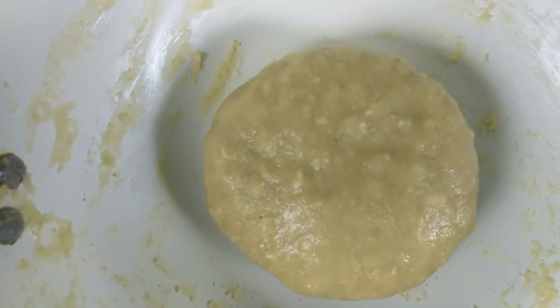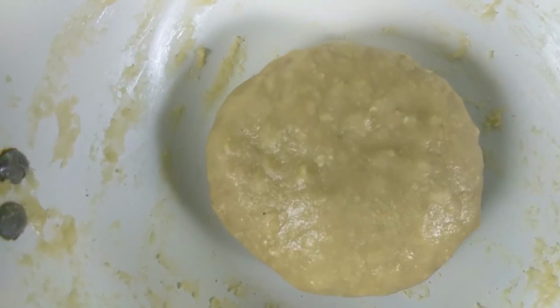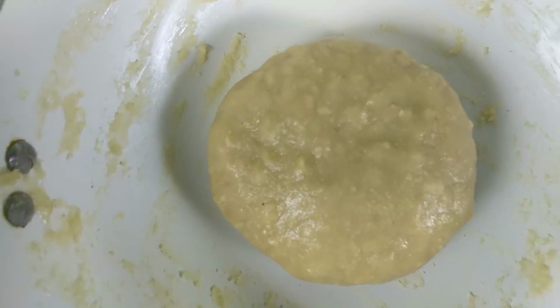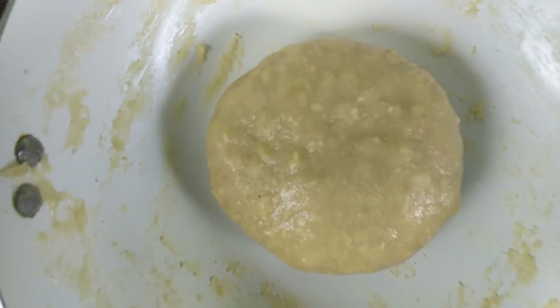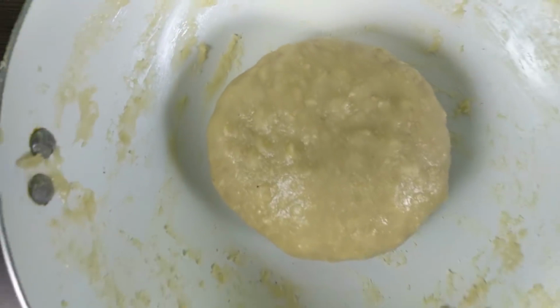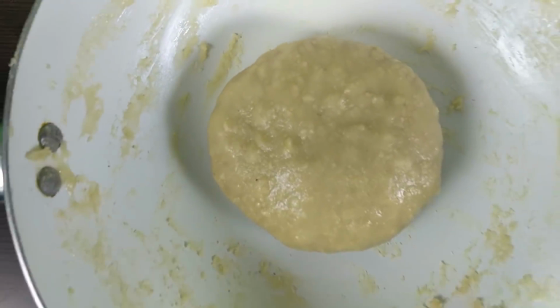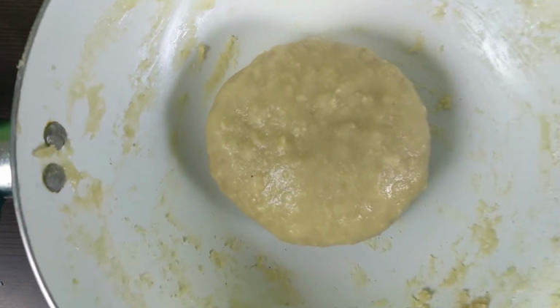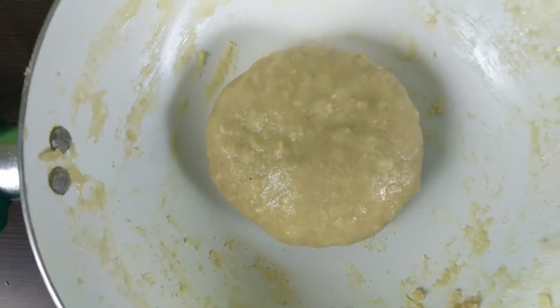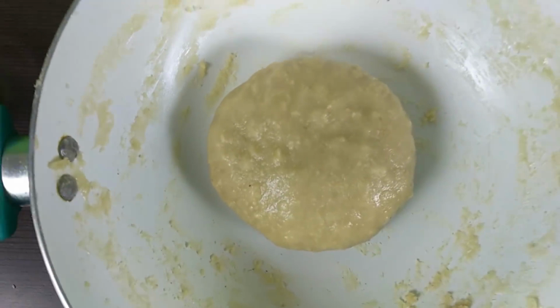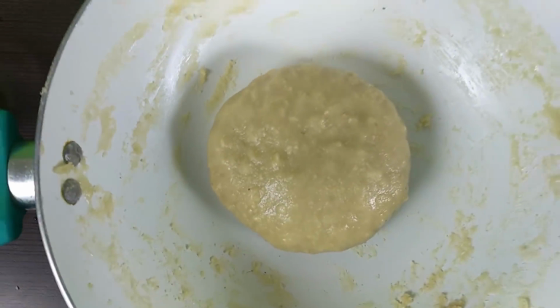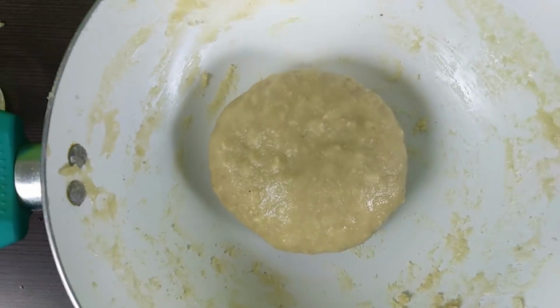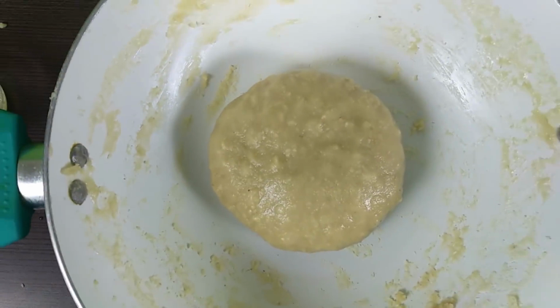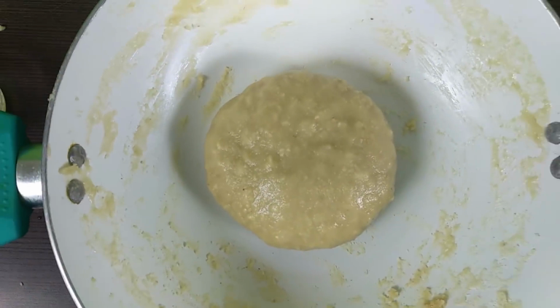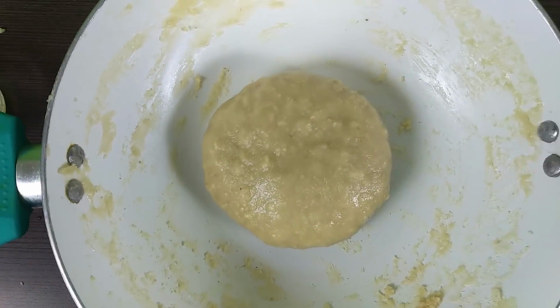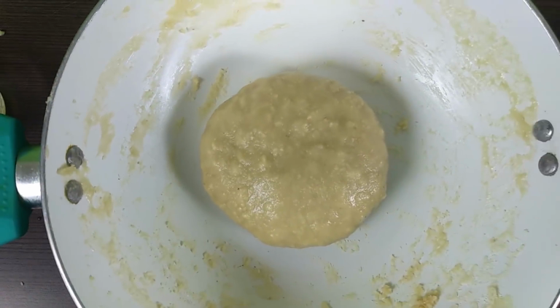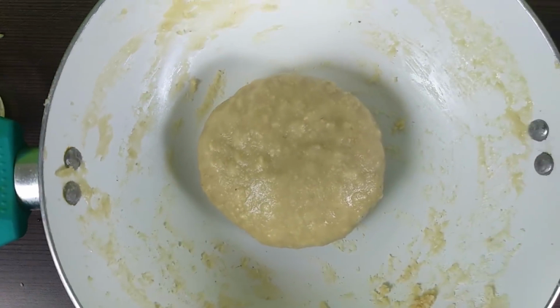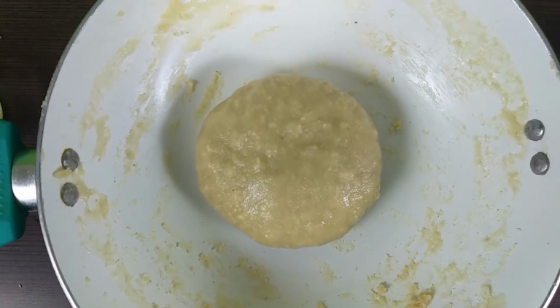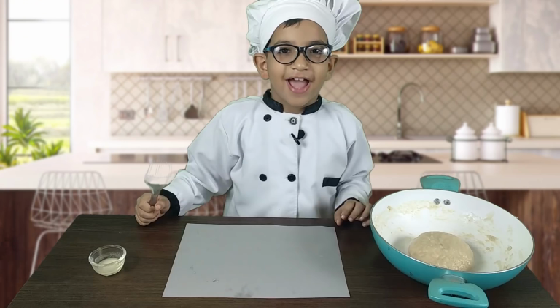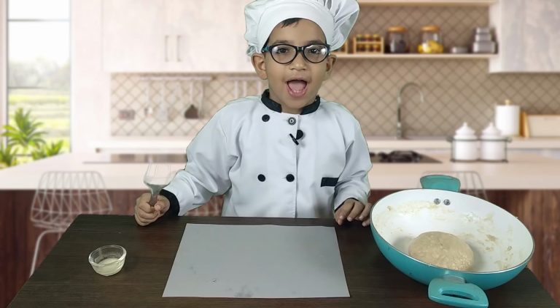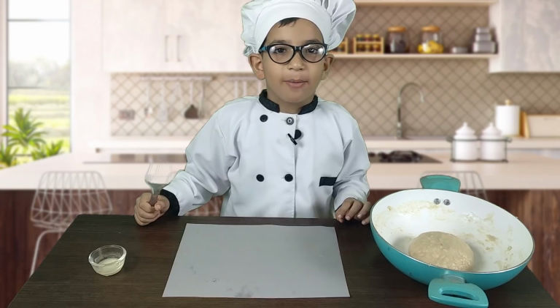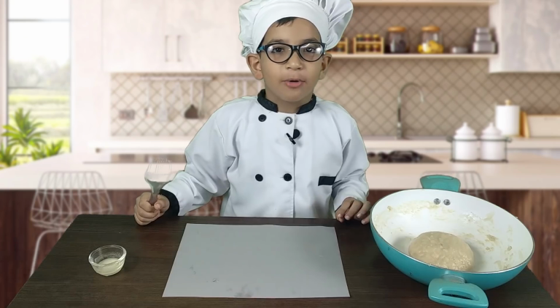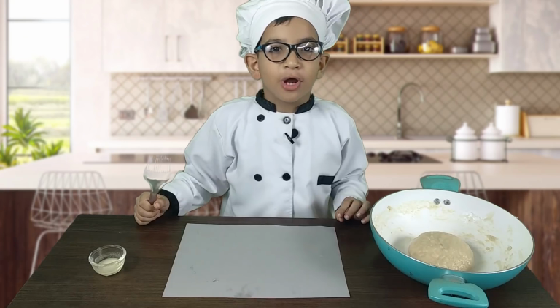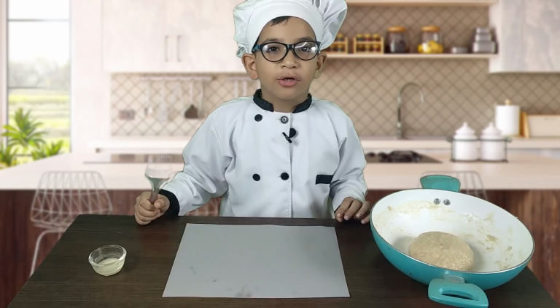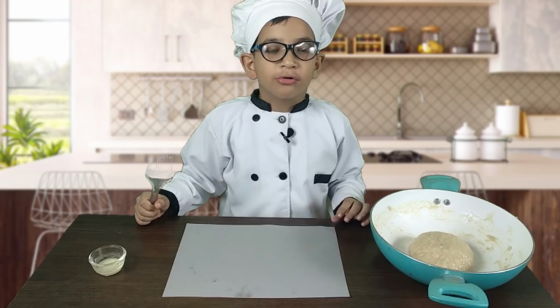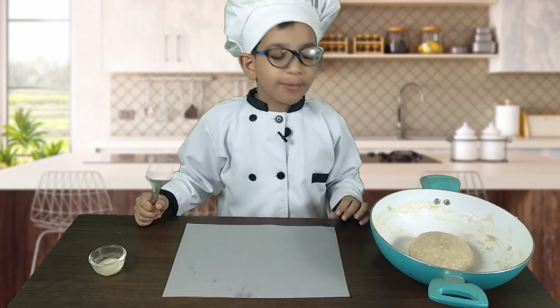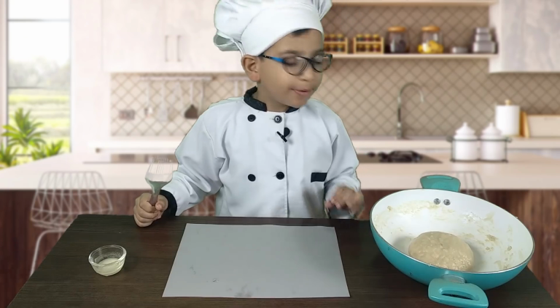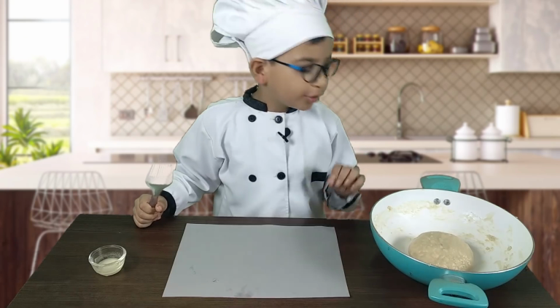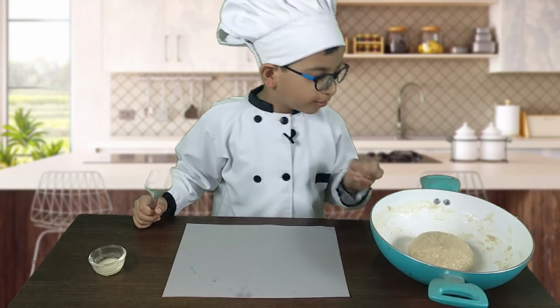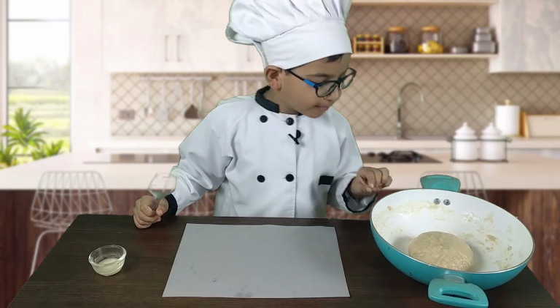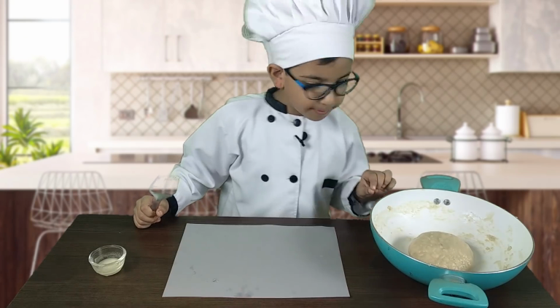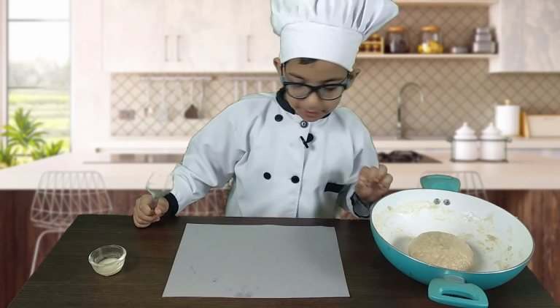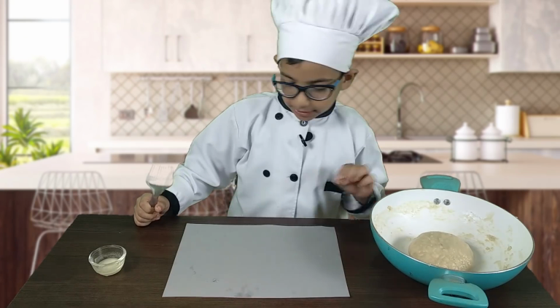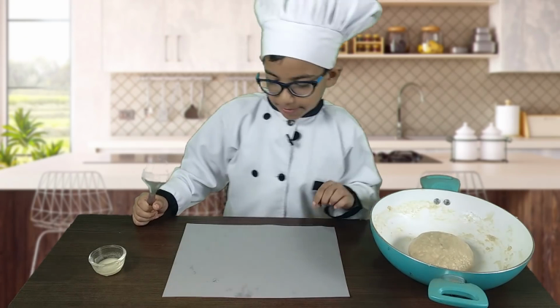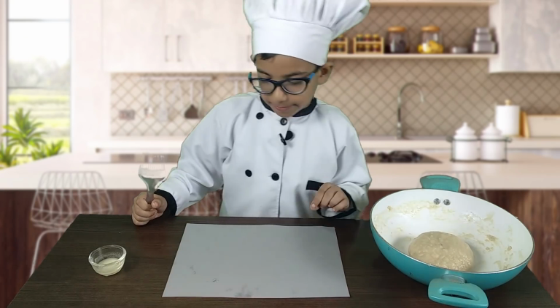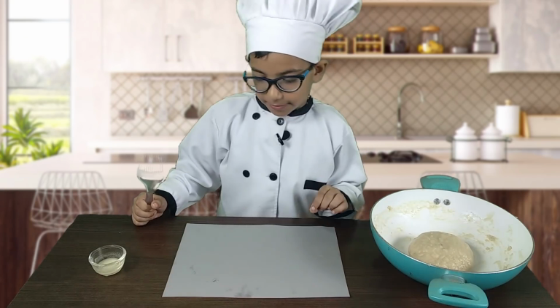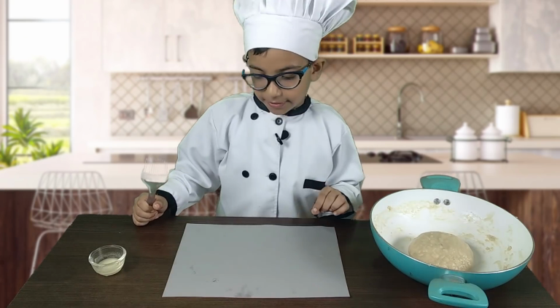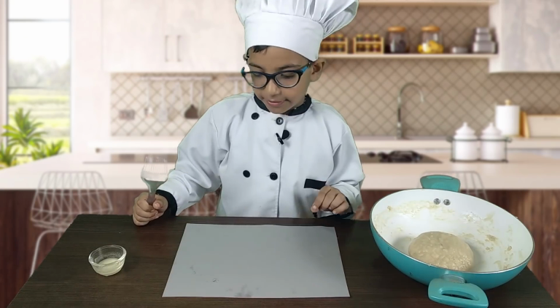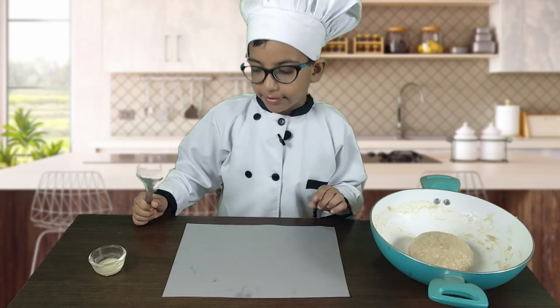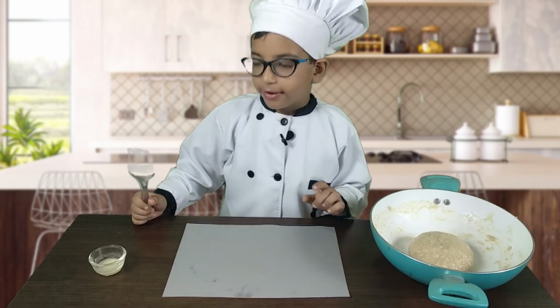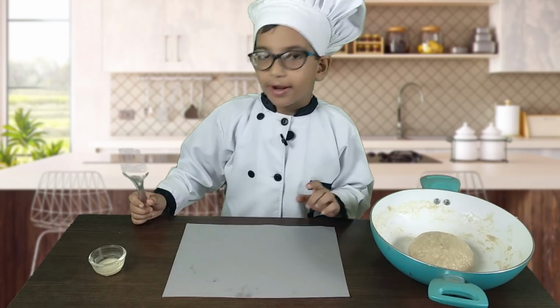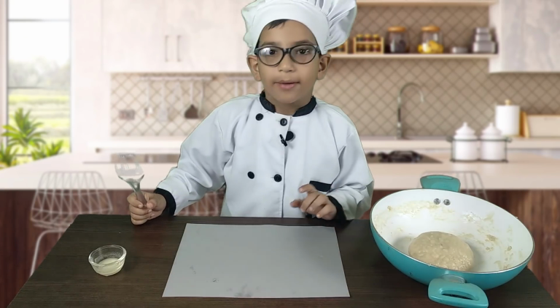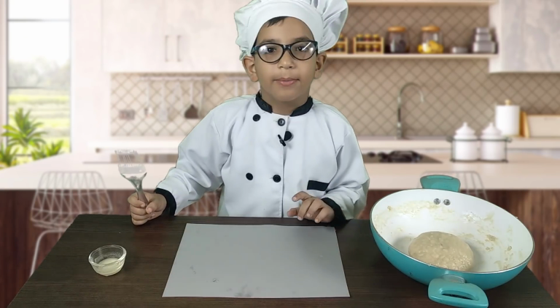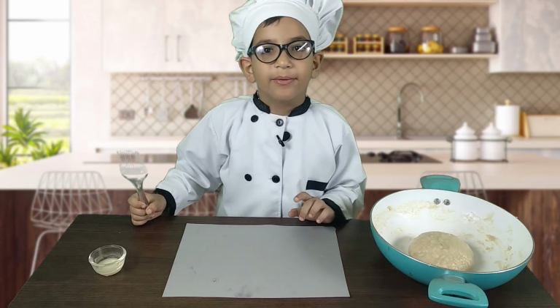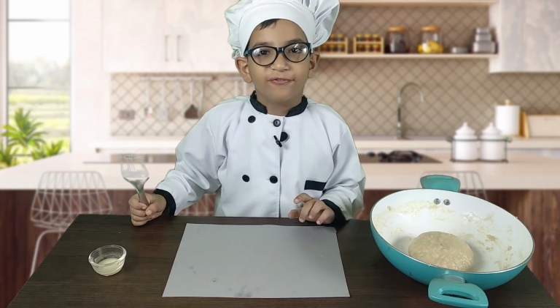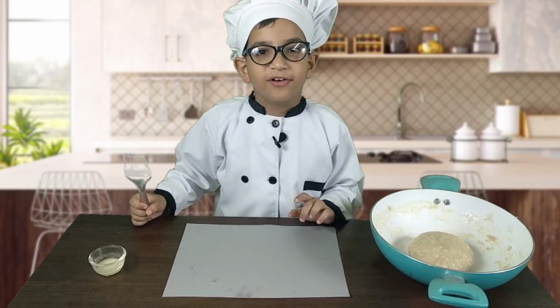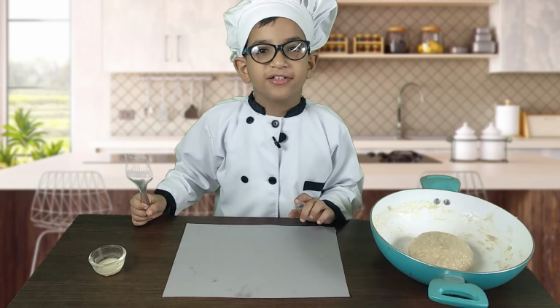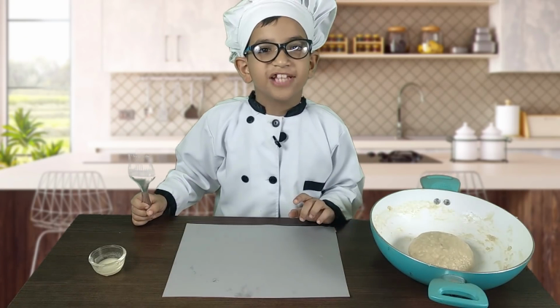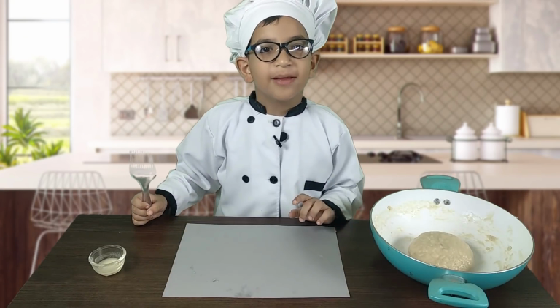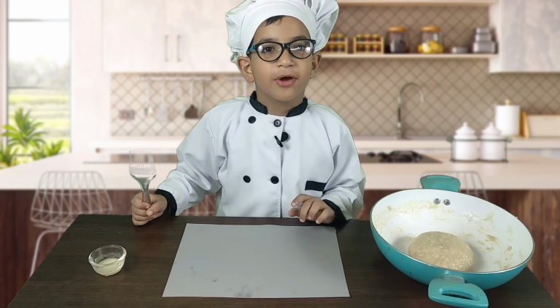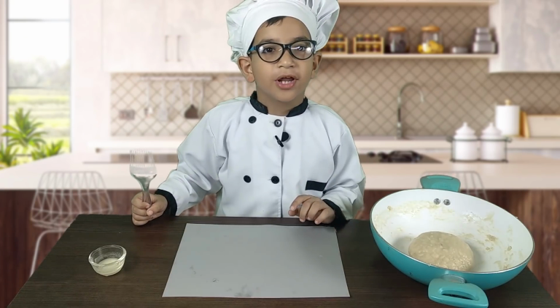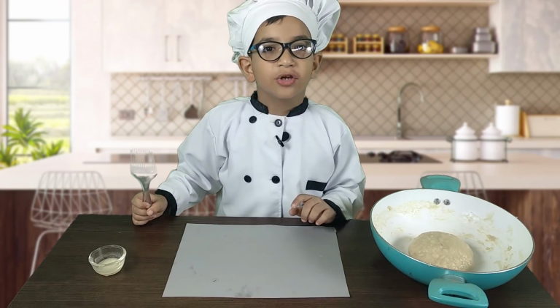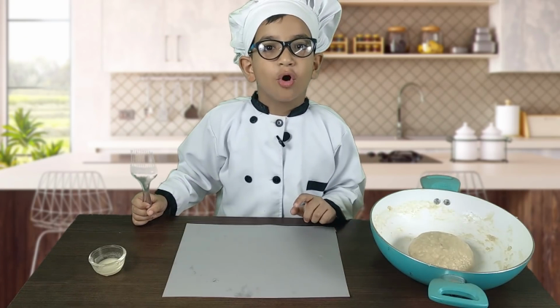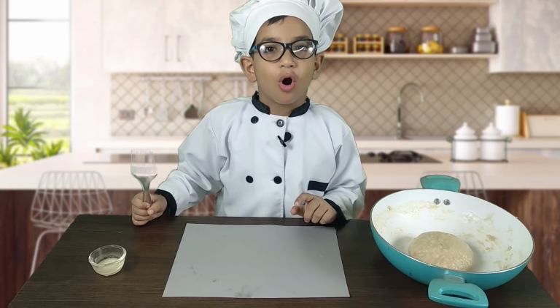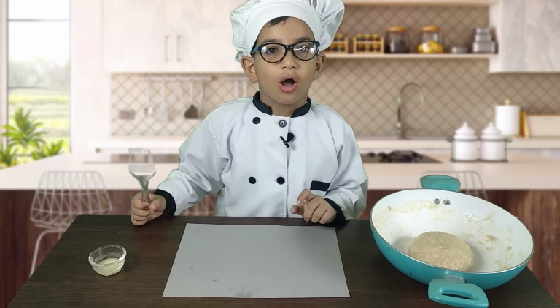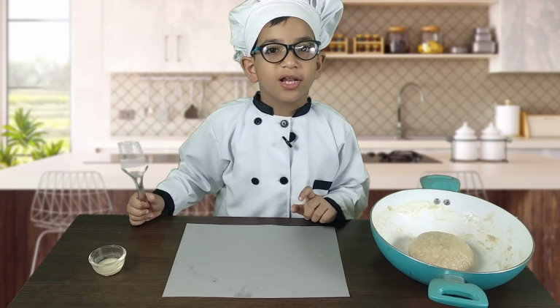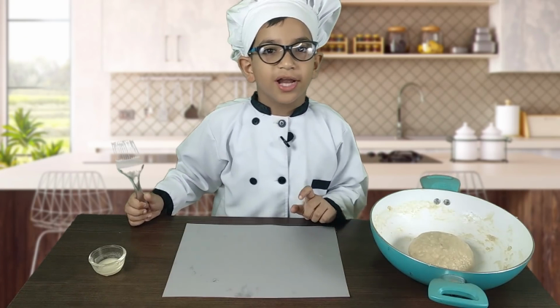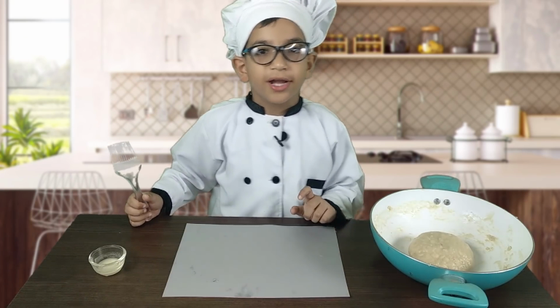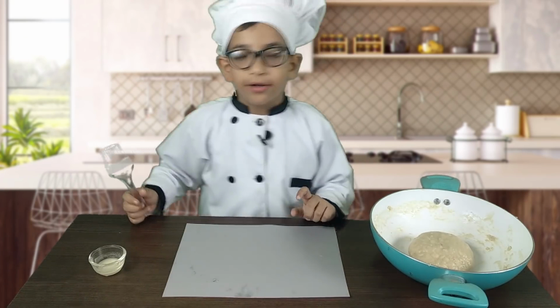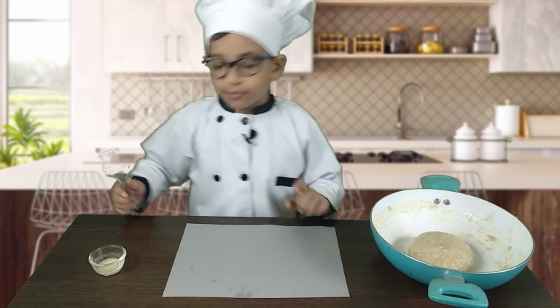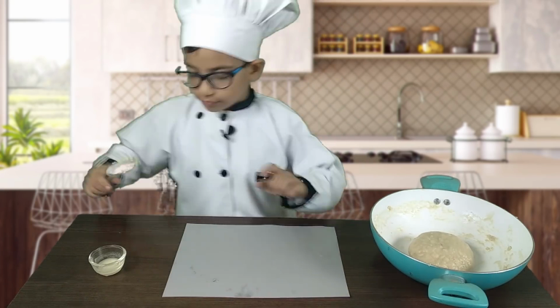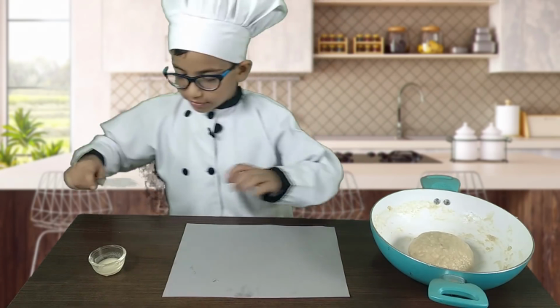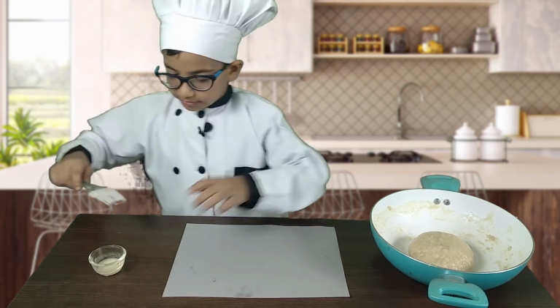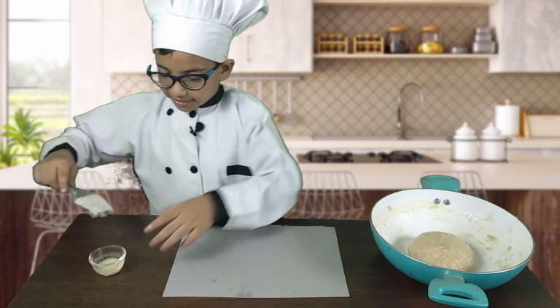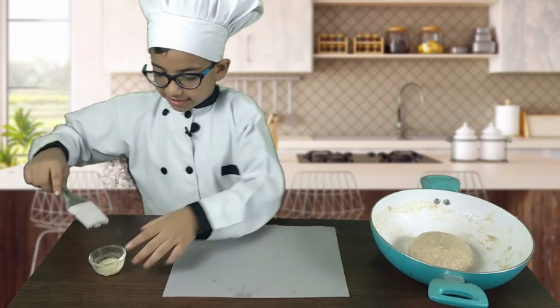Now it's time to roll it out. I am going to tip it on my butter paper and roll it into a rectangle, but first I am going to grease it with some ghee.